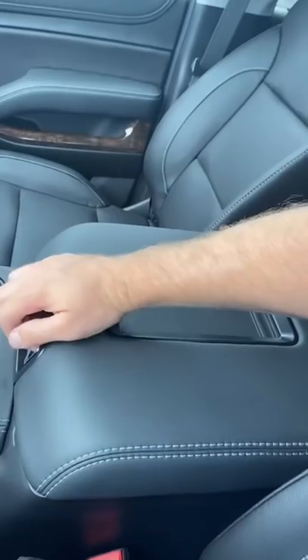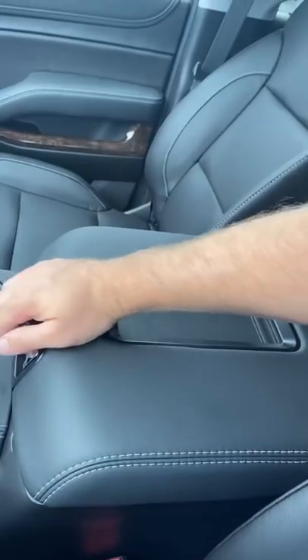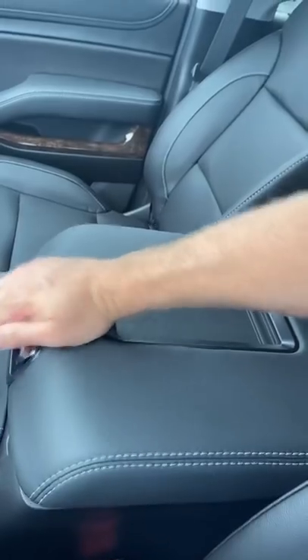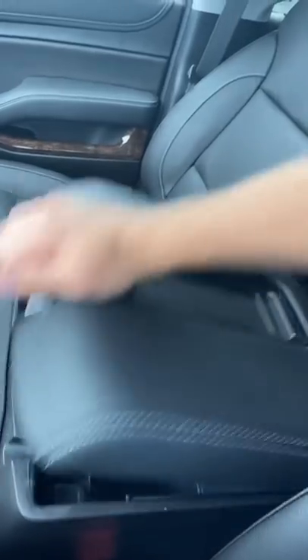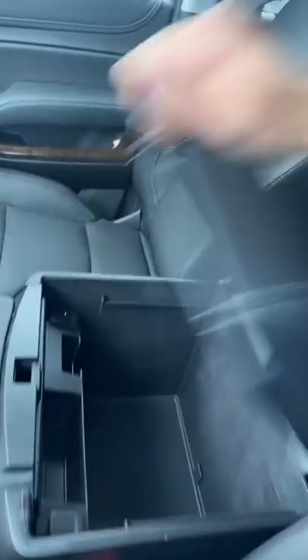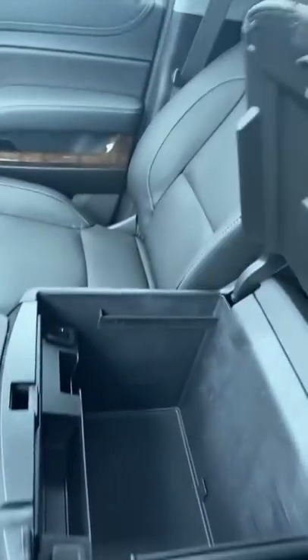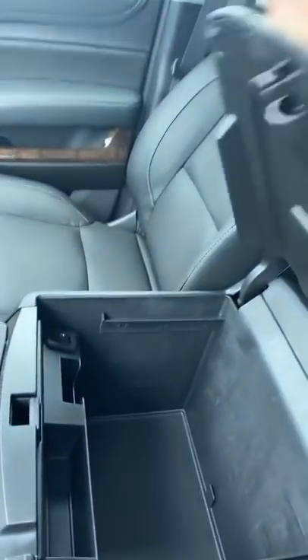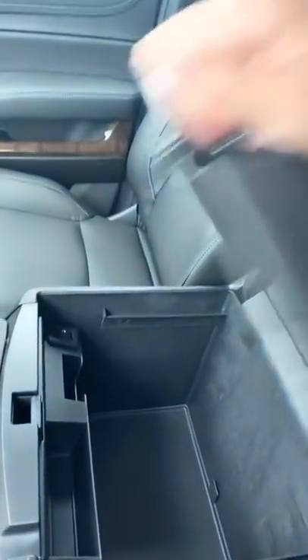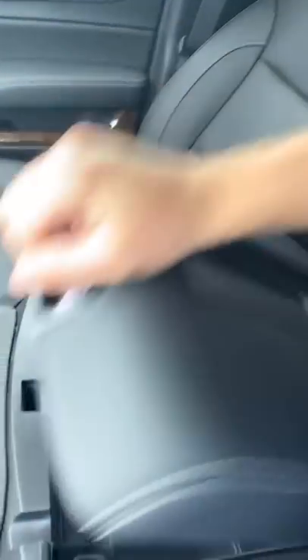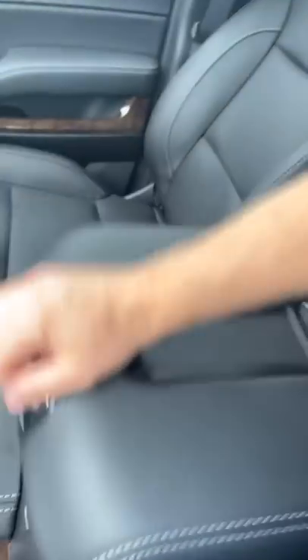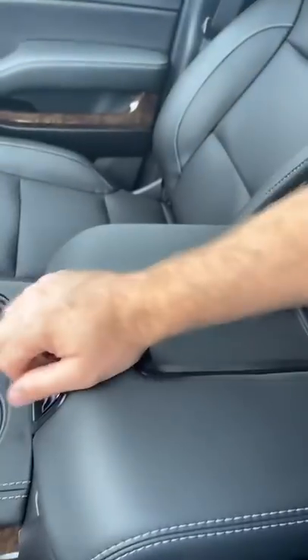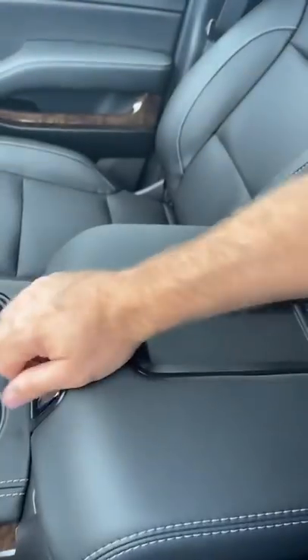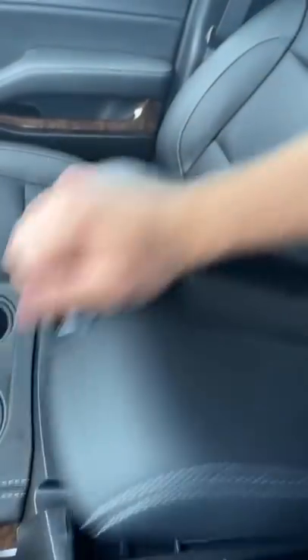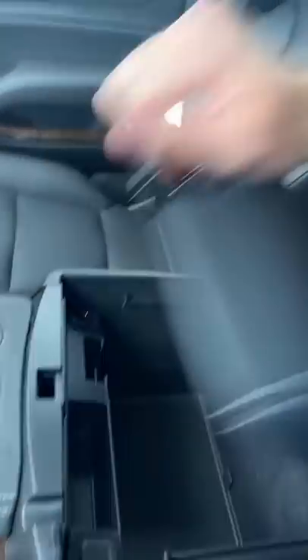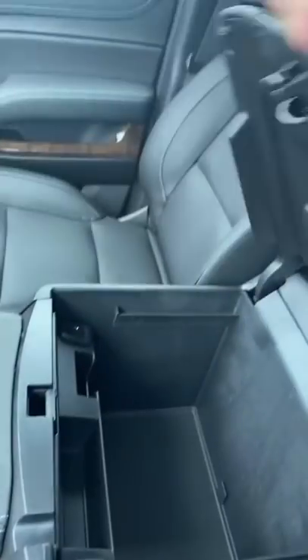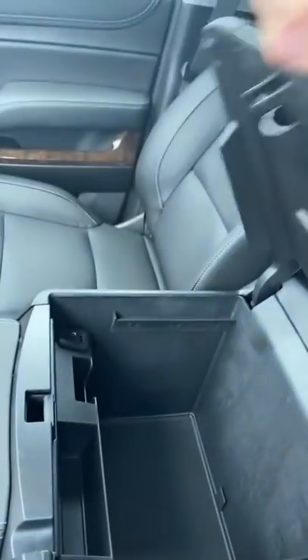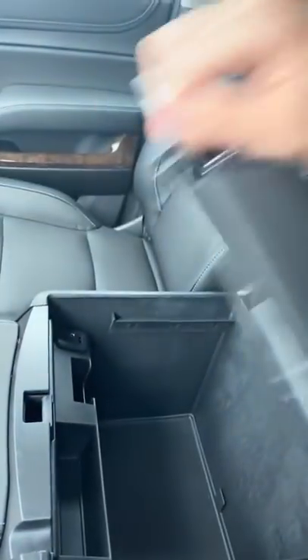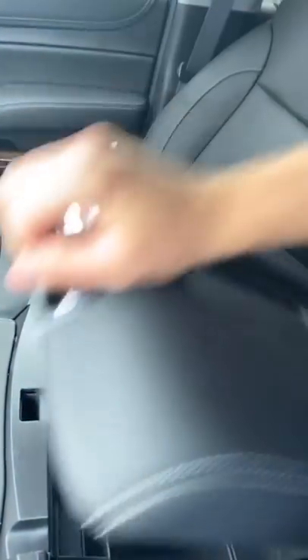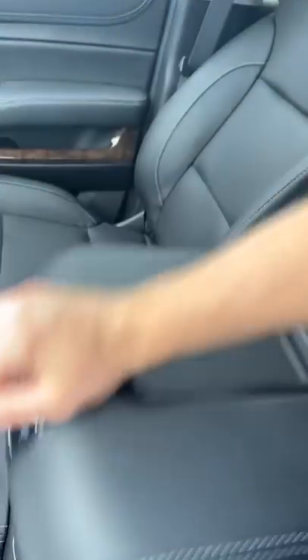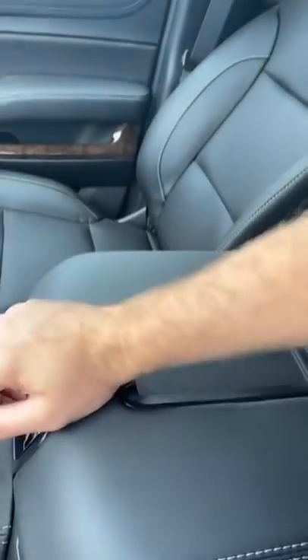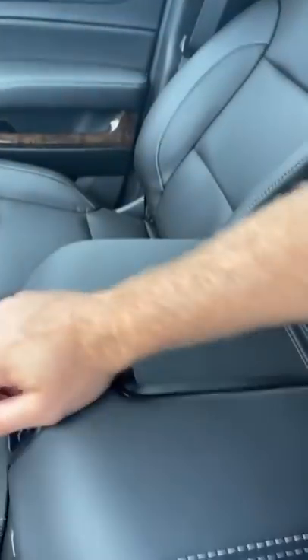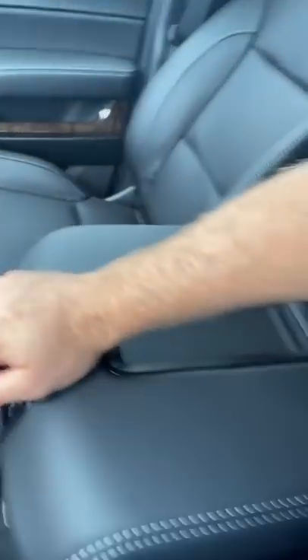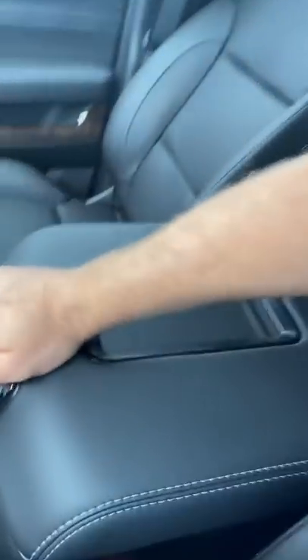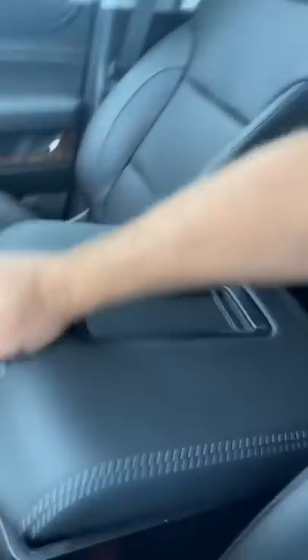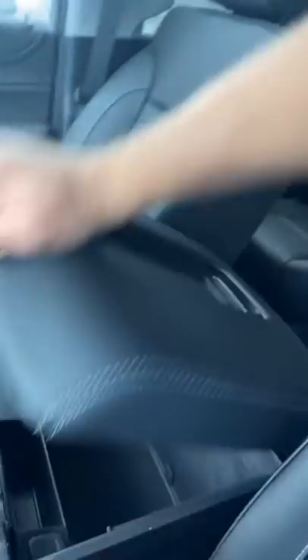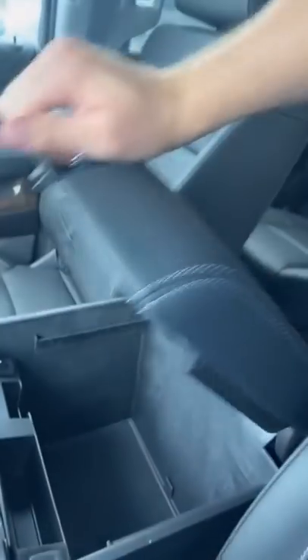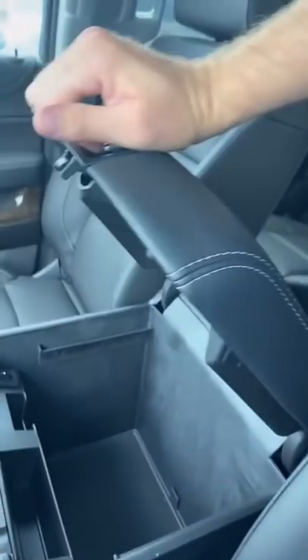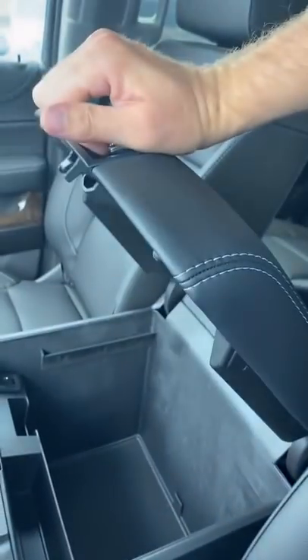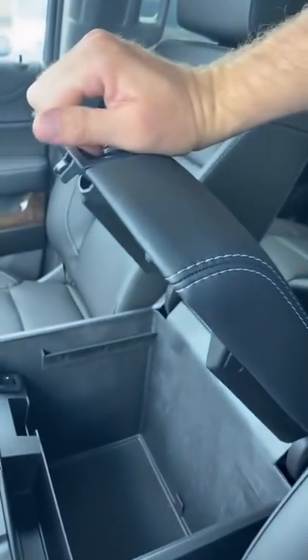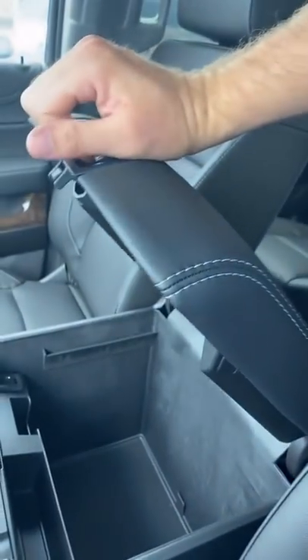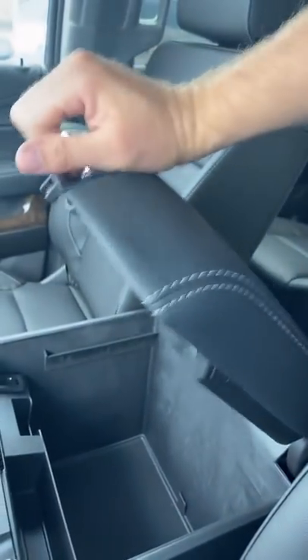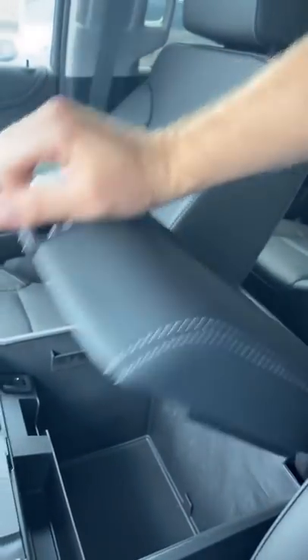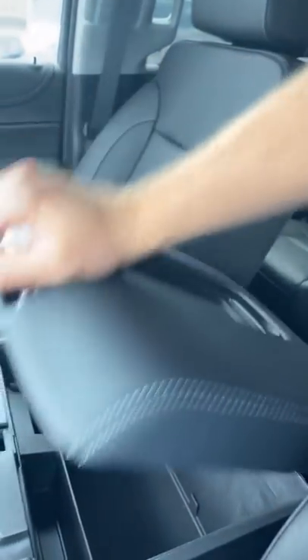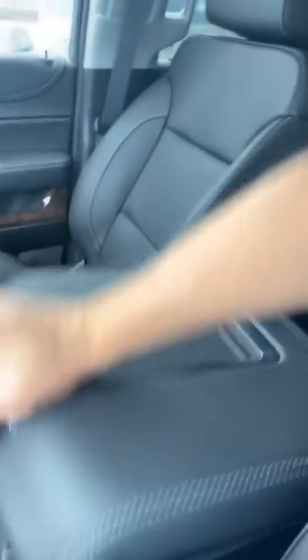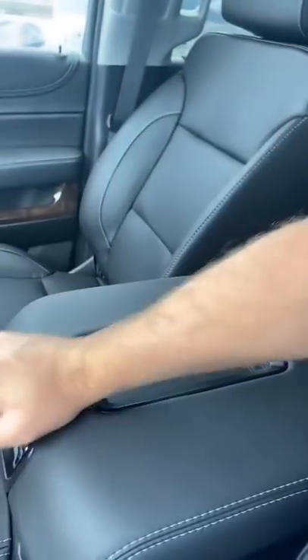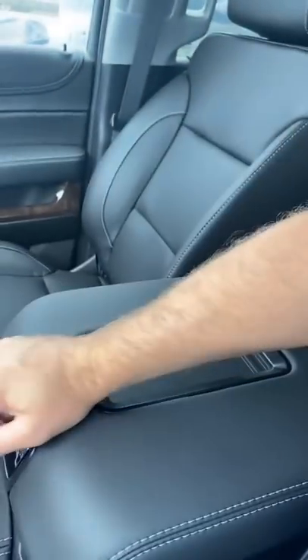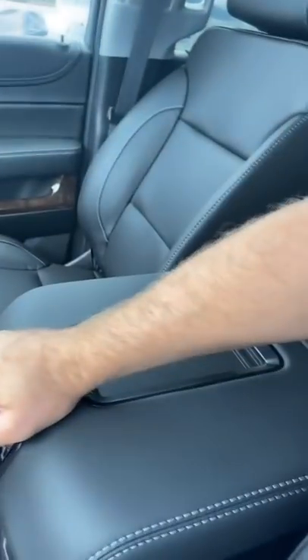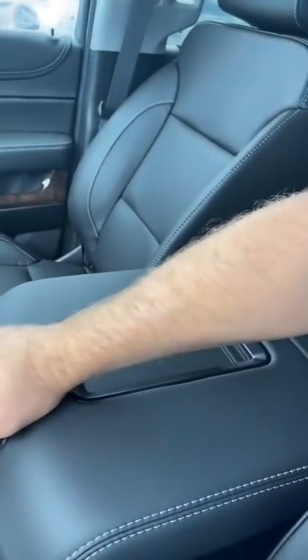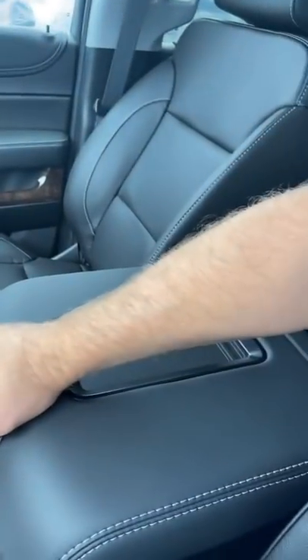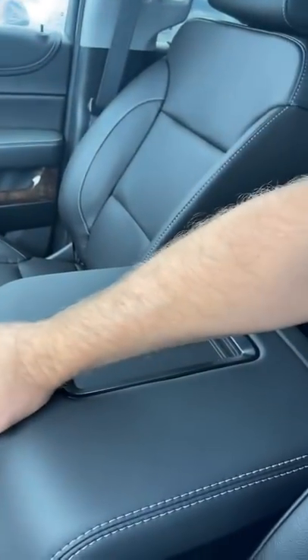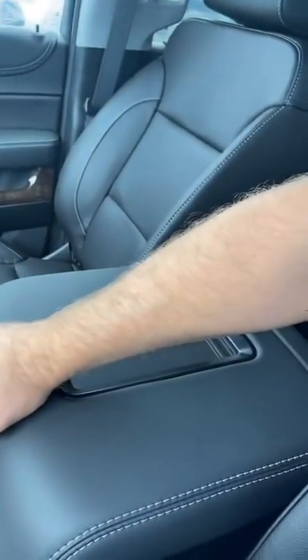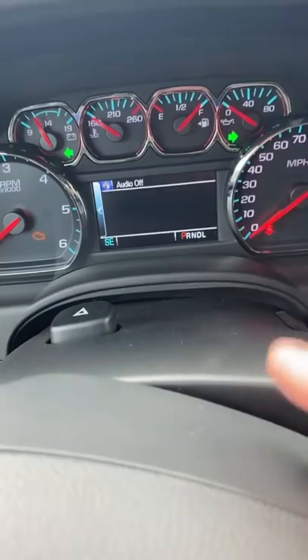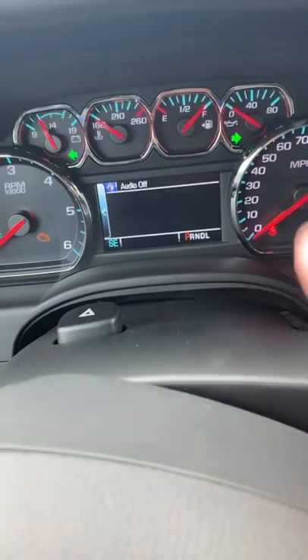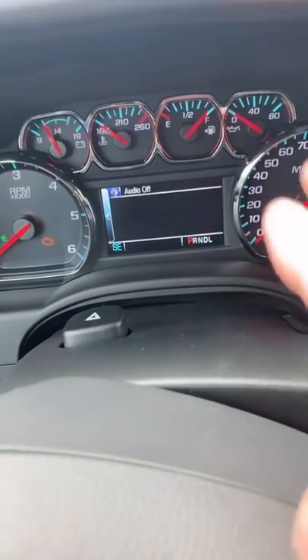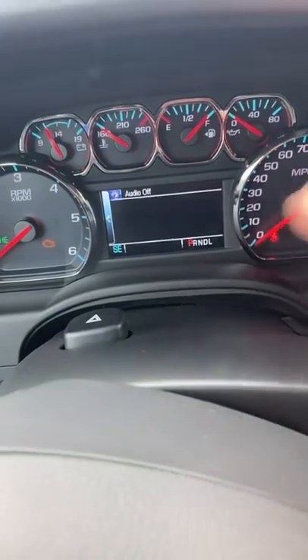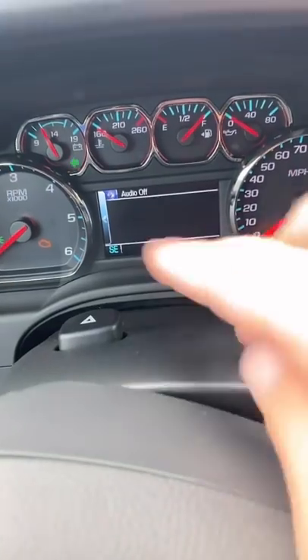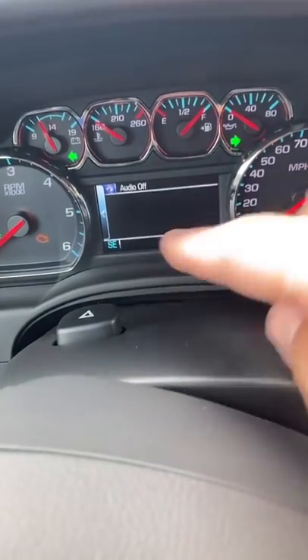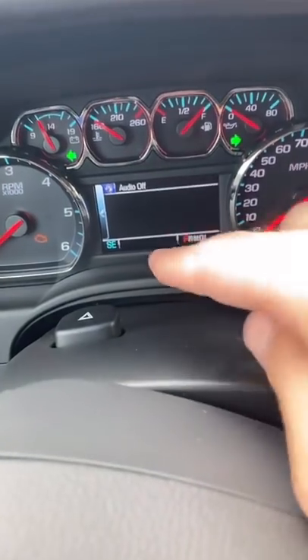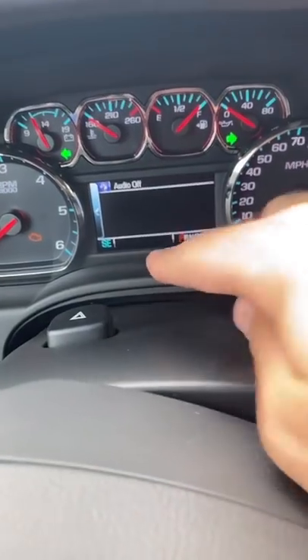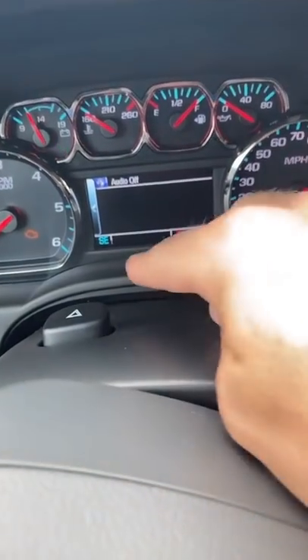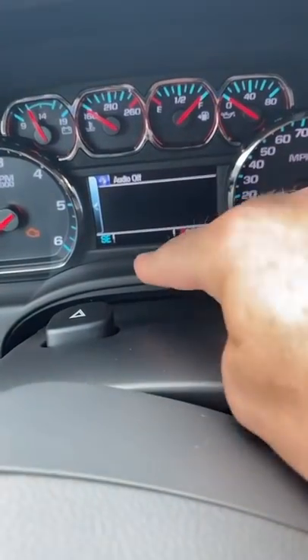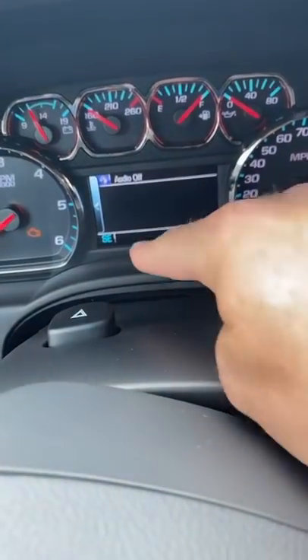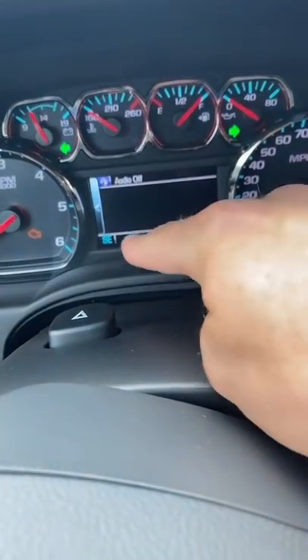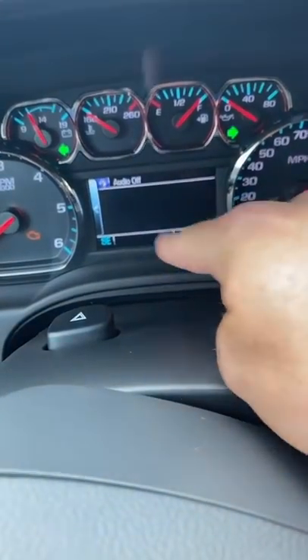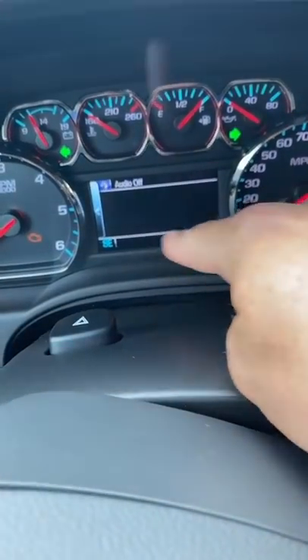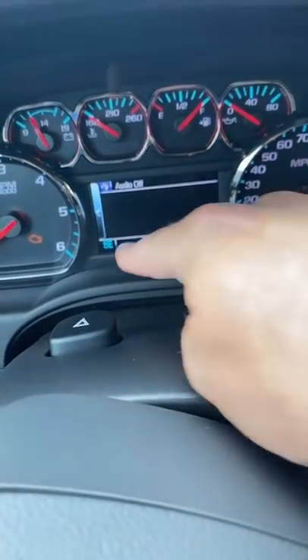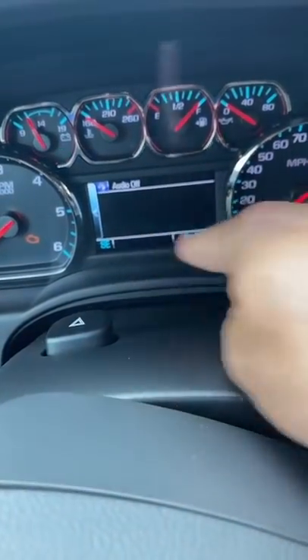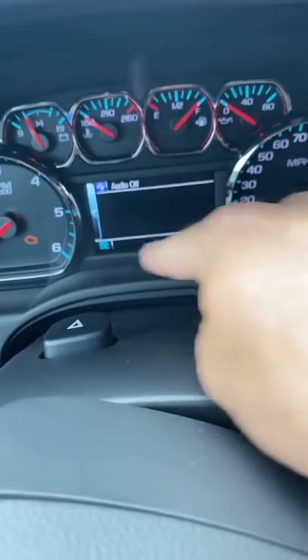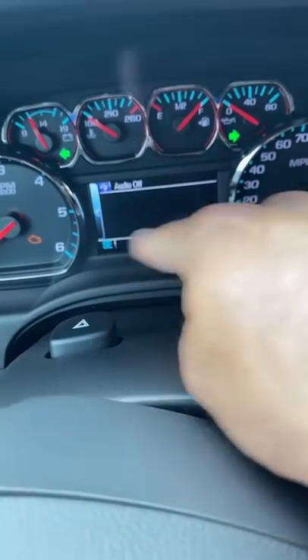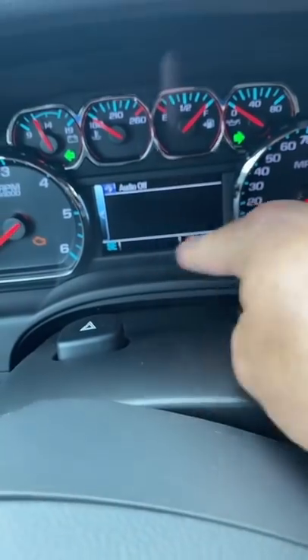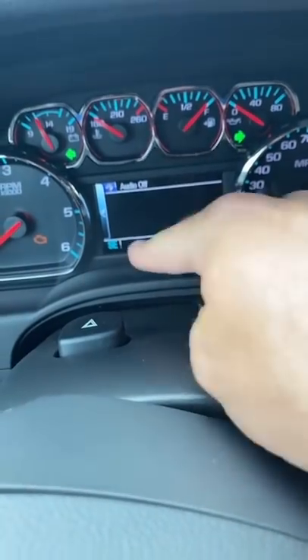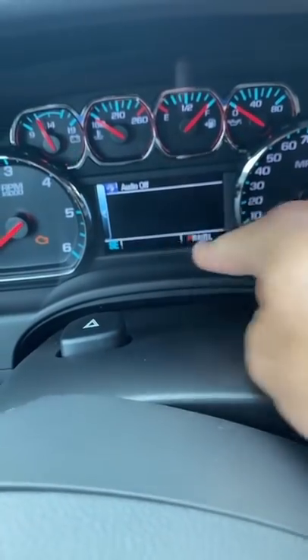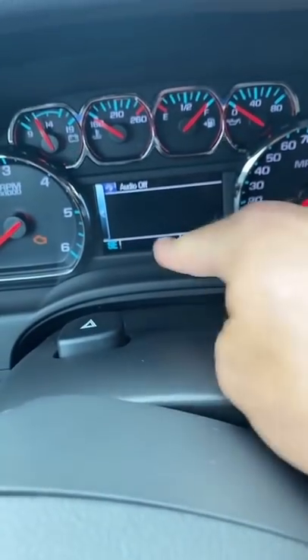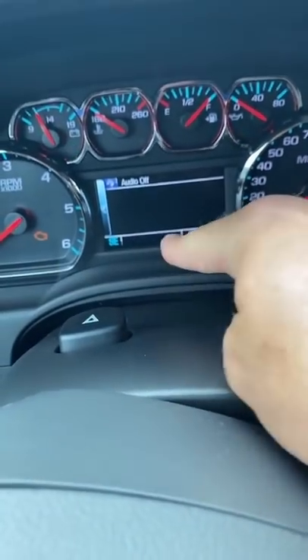You open this two times, only to about three quarters — not all the way up — and you'll now see that the odometer is gone.